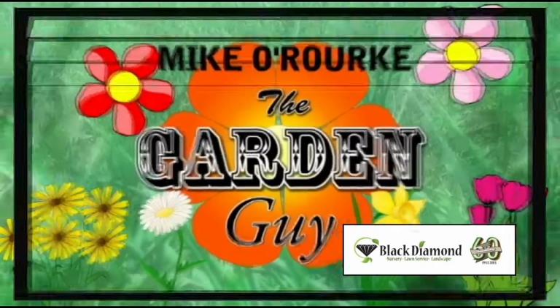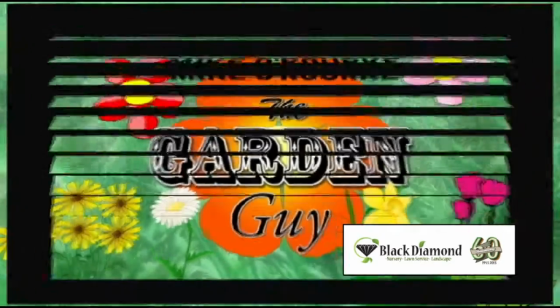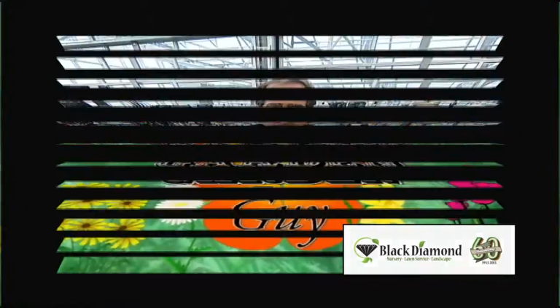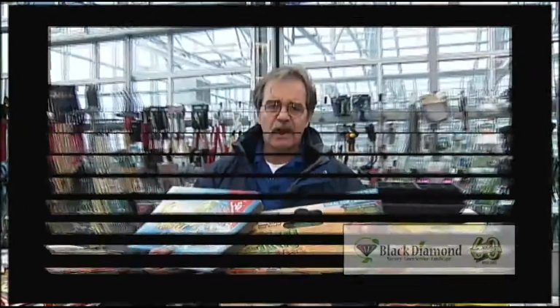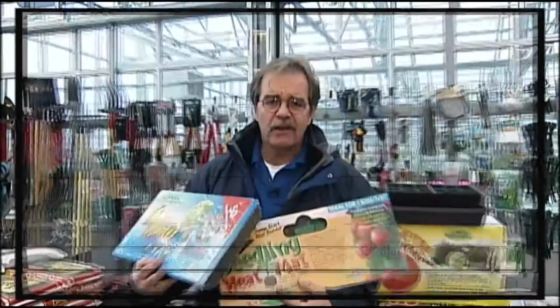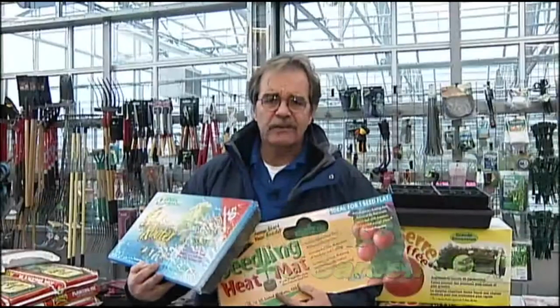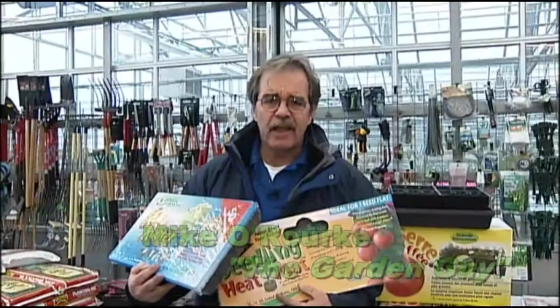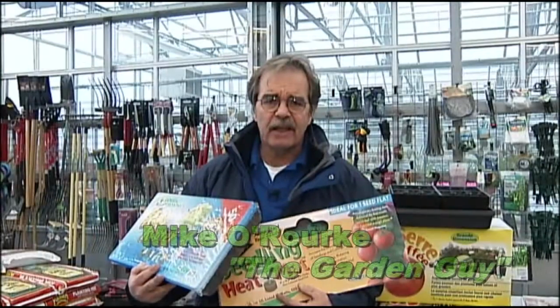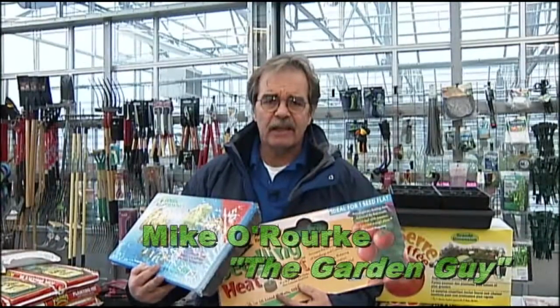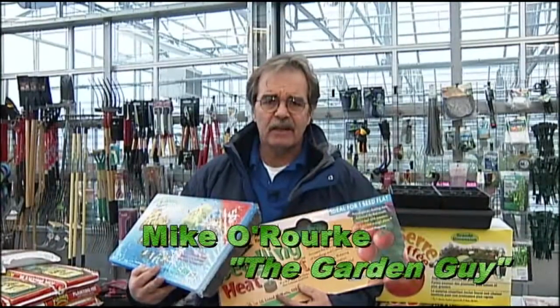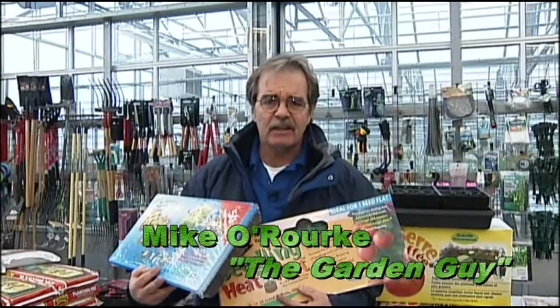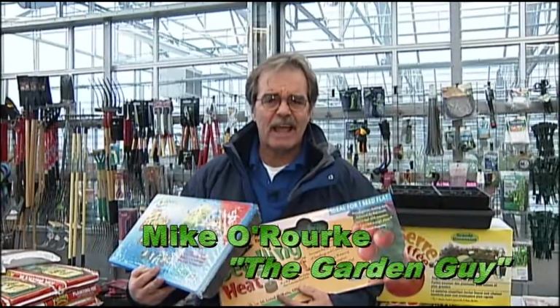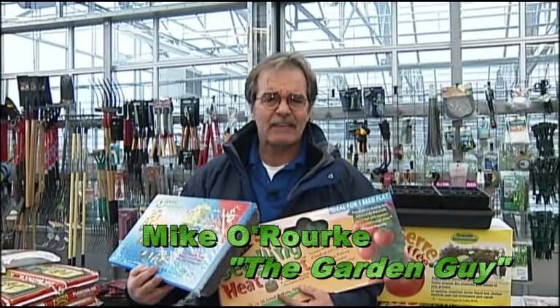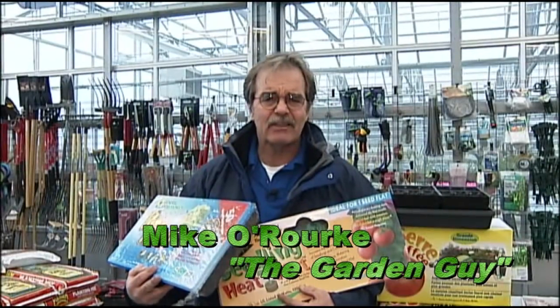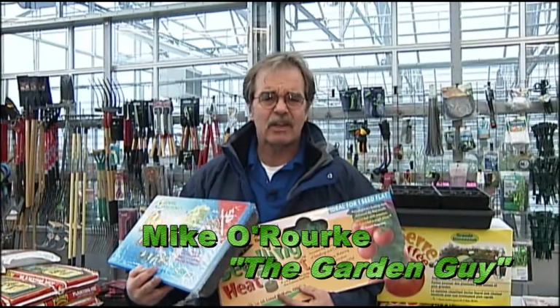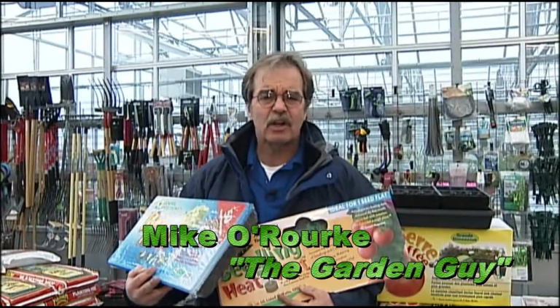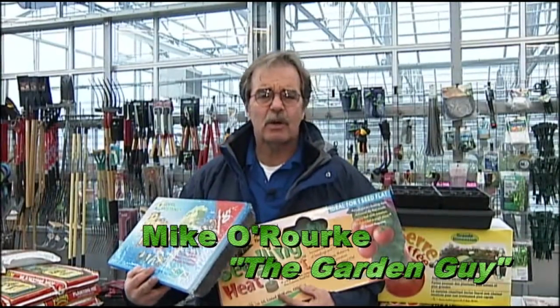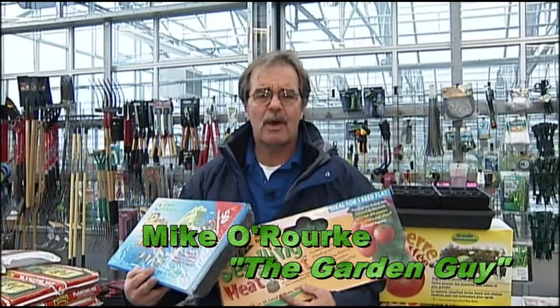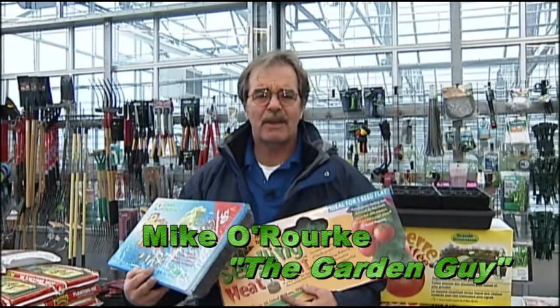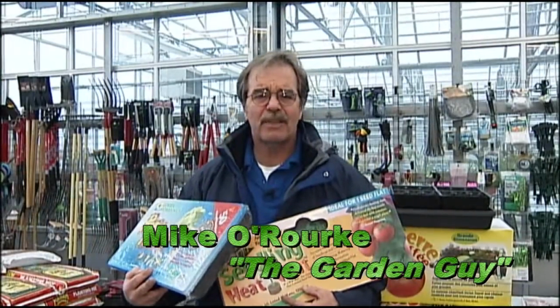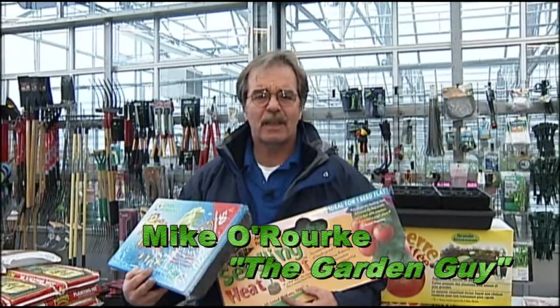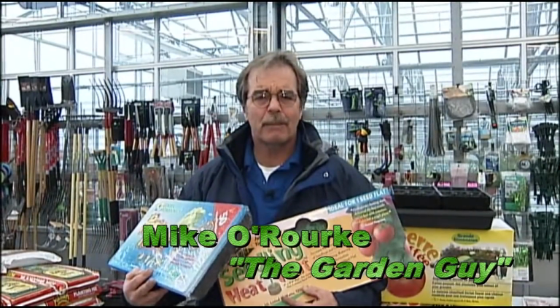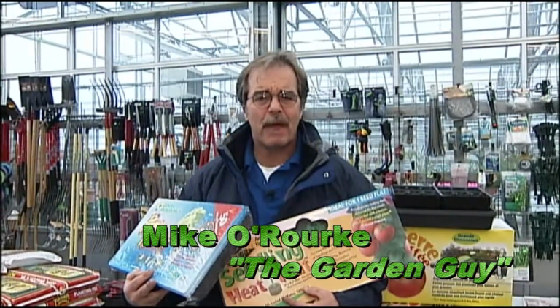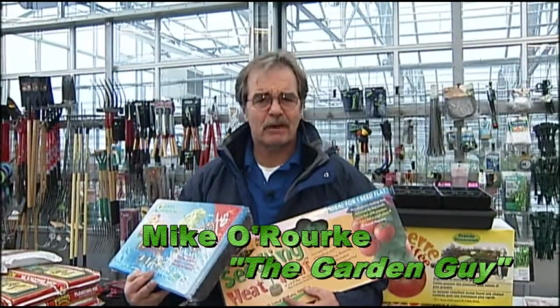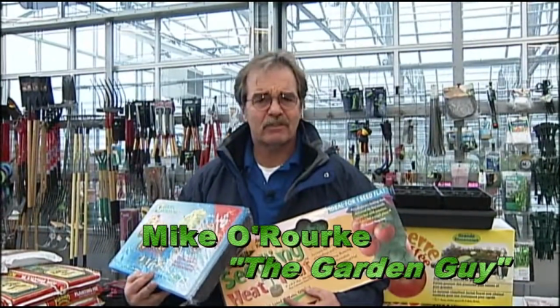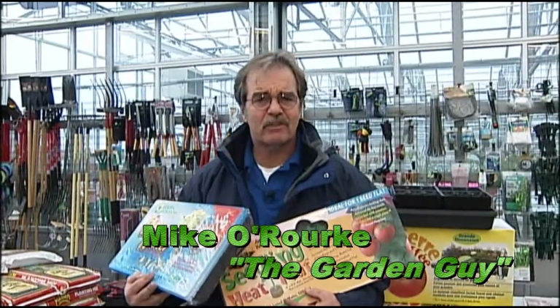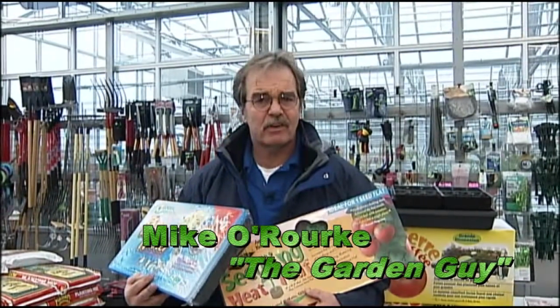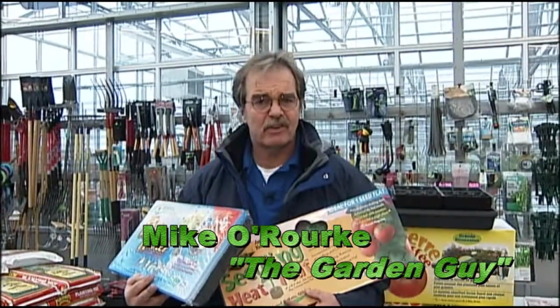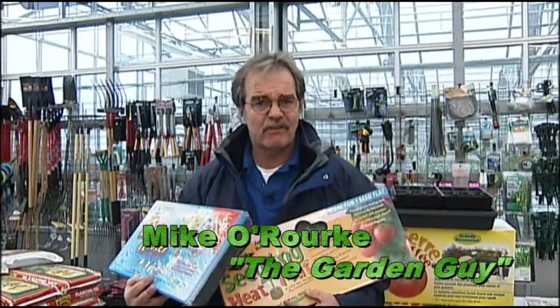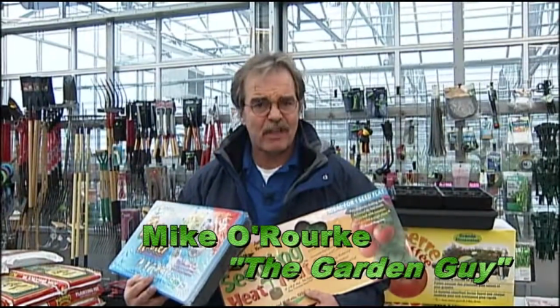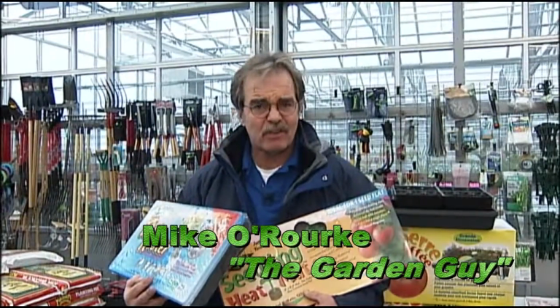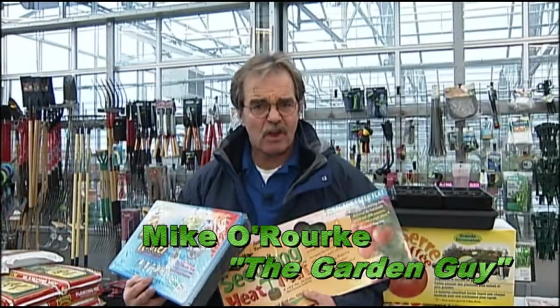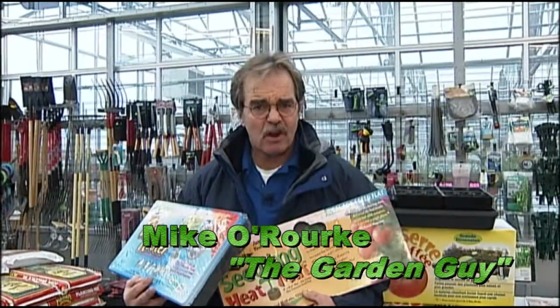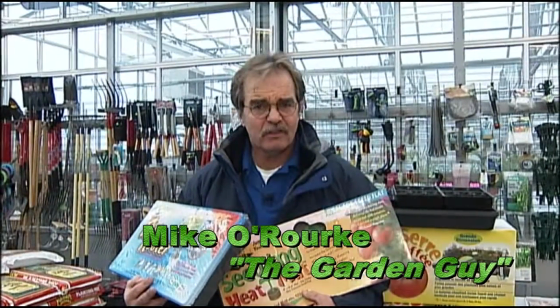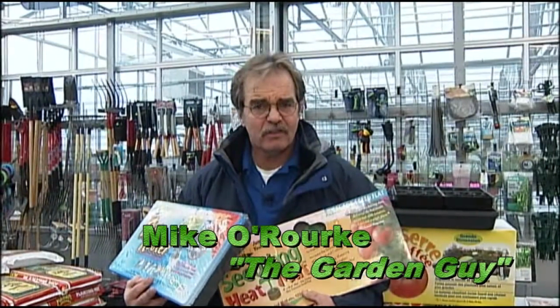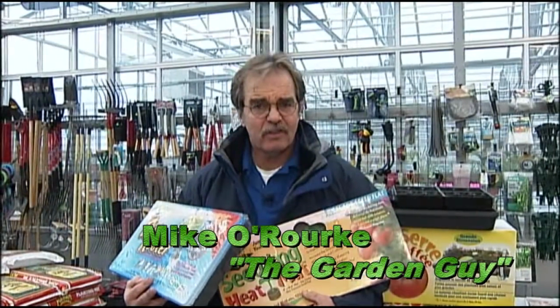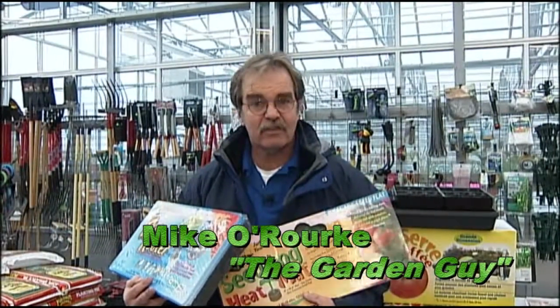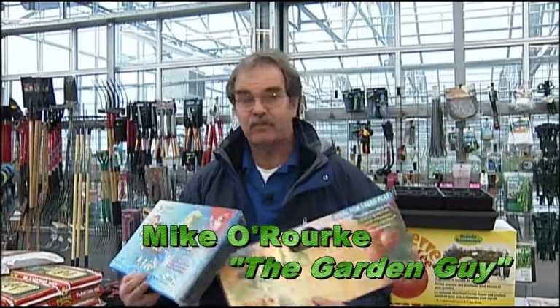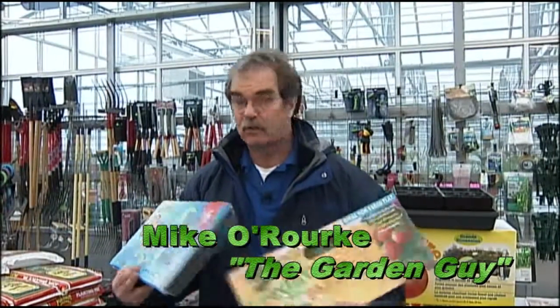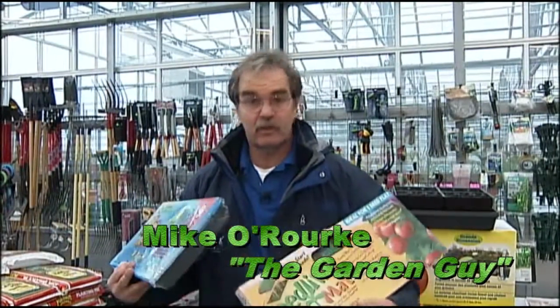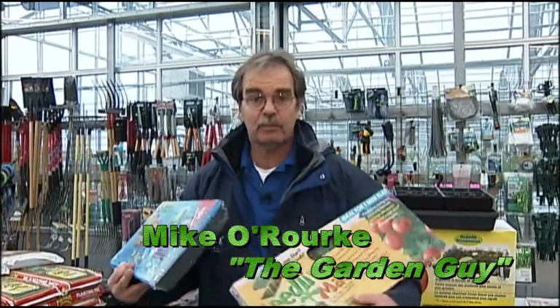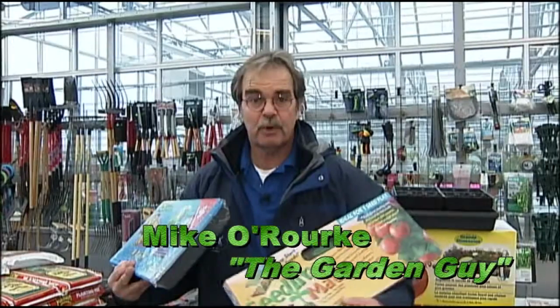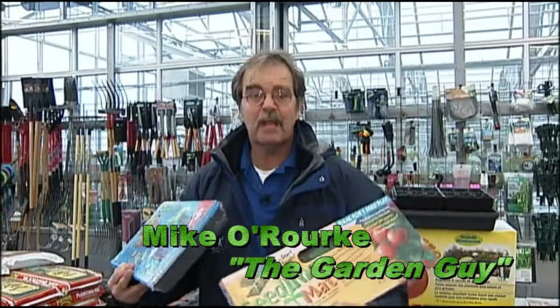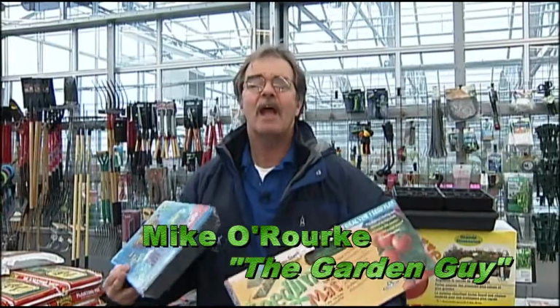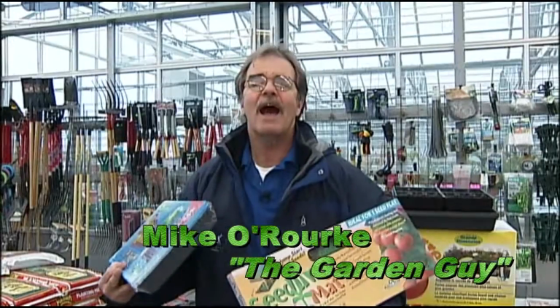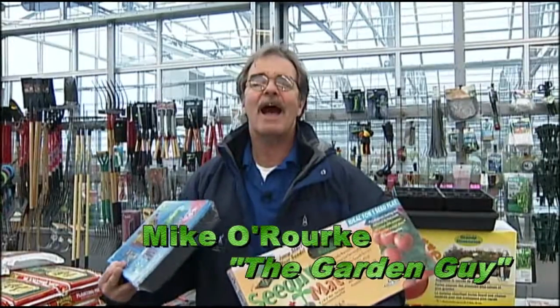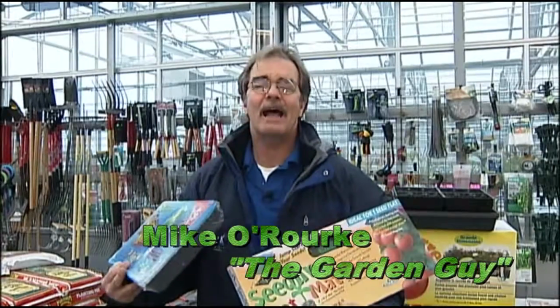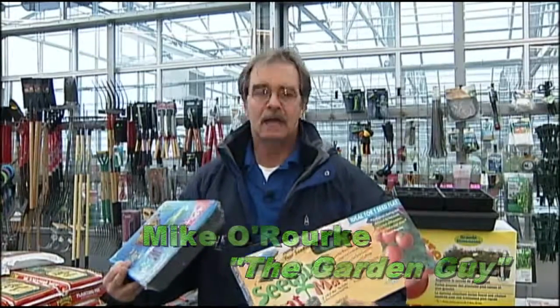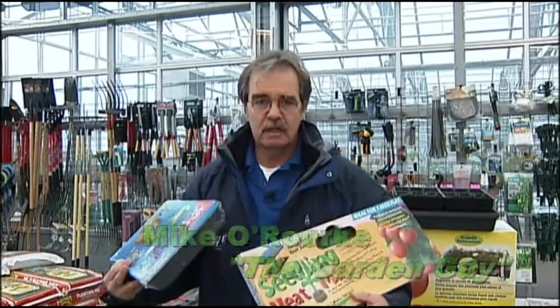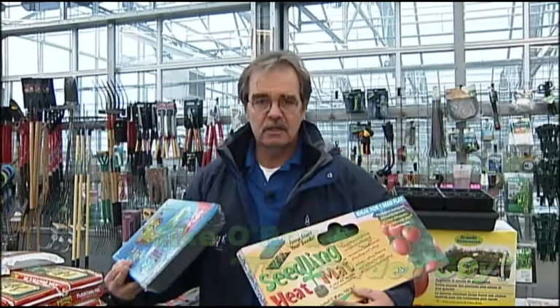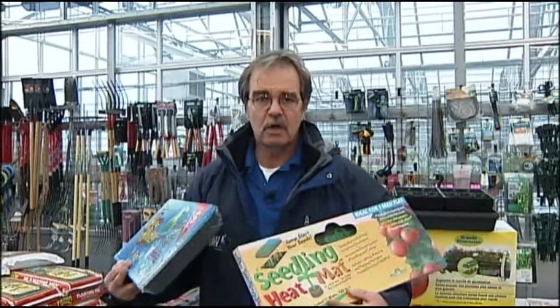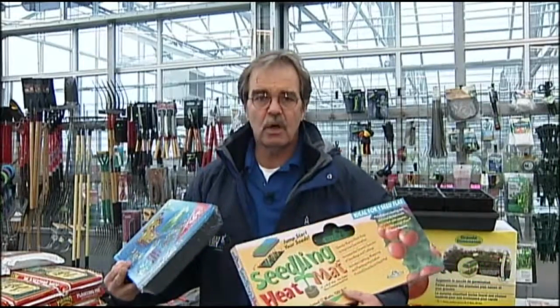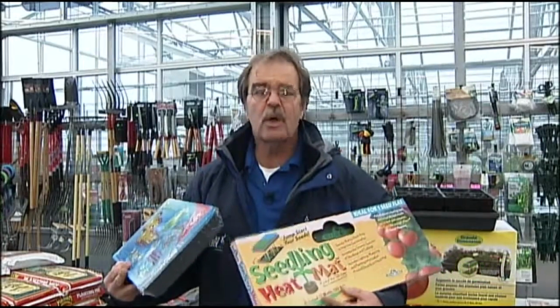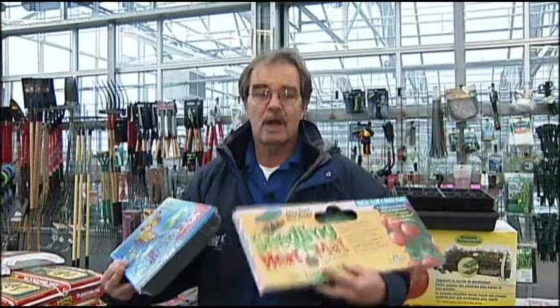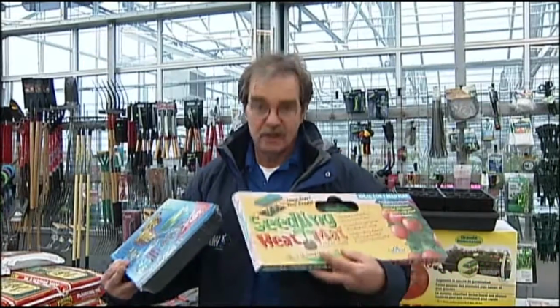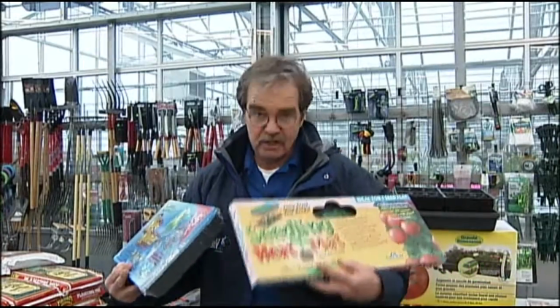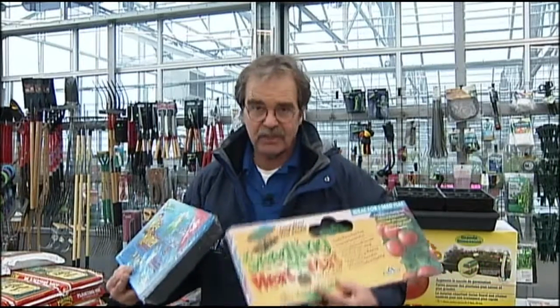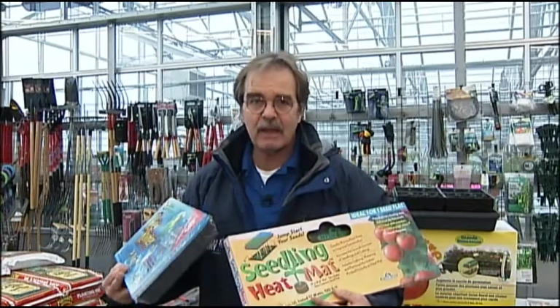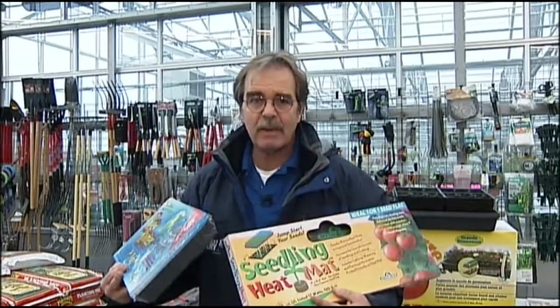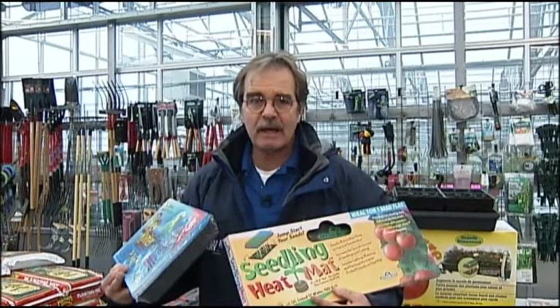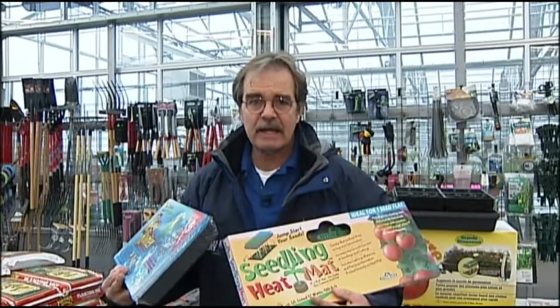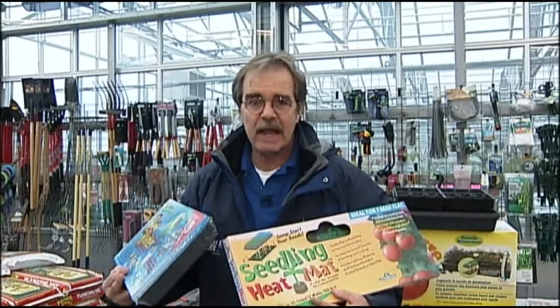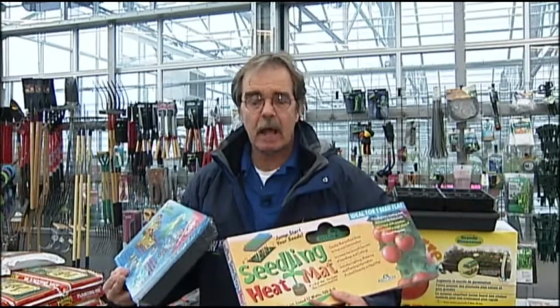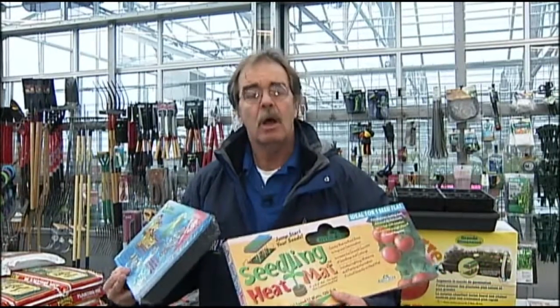Dork the Garden Guy here. The last thing you're going to want to think about is starting your veggie gardens for this spring — no, you think about it now!